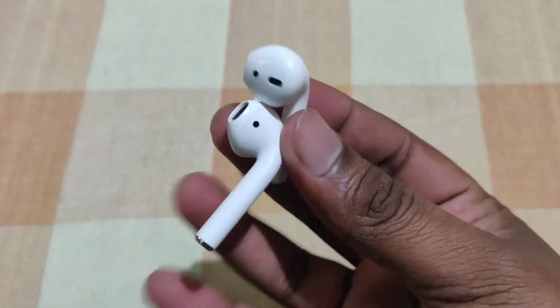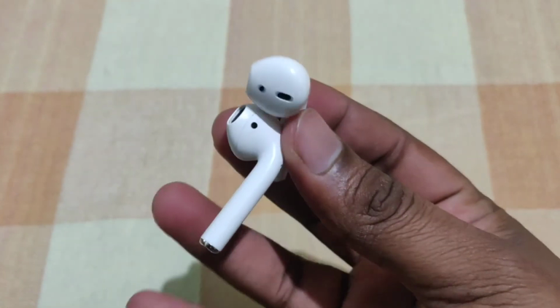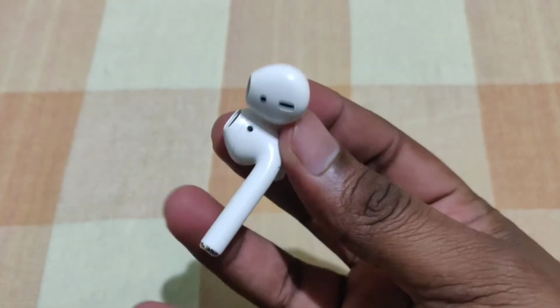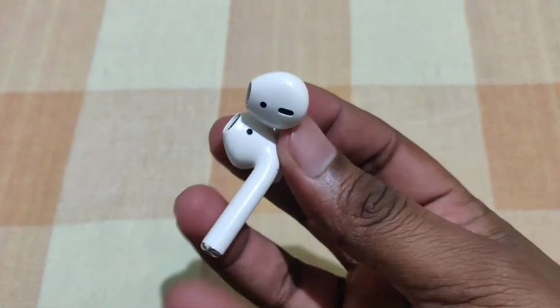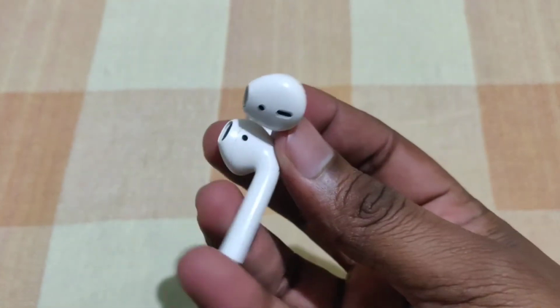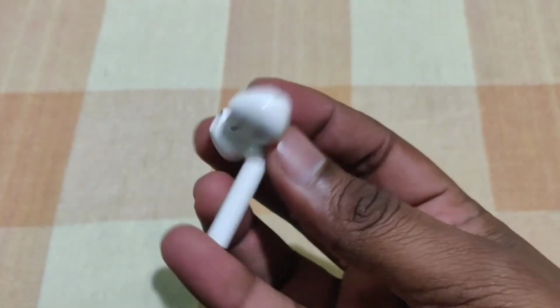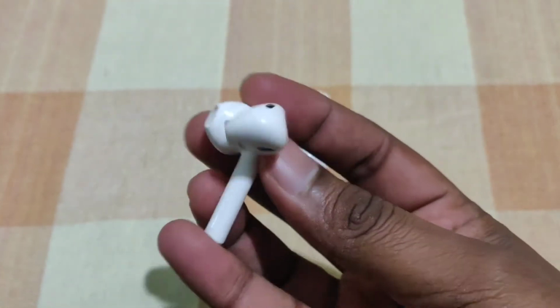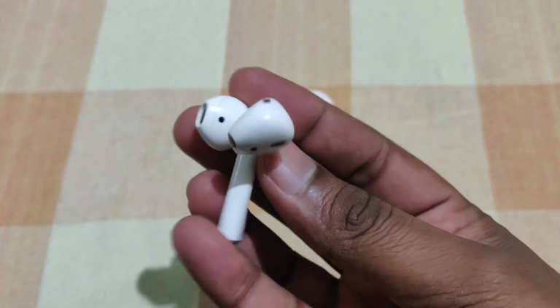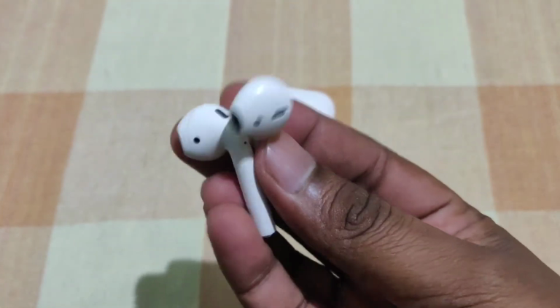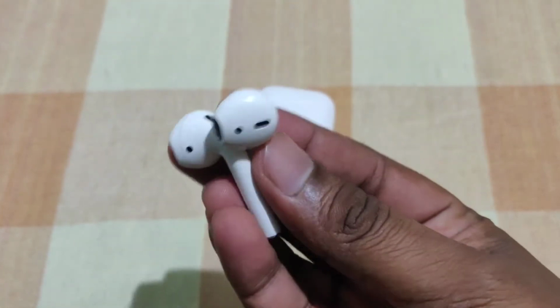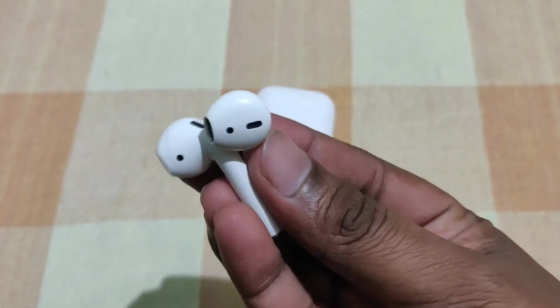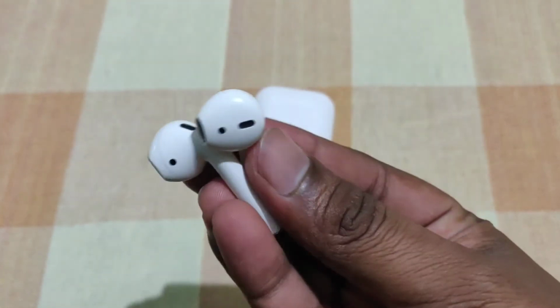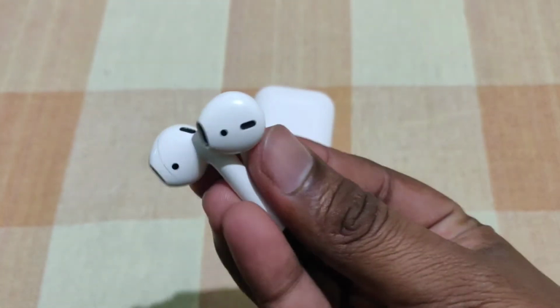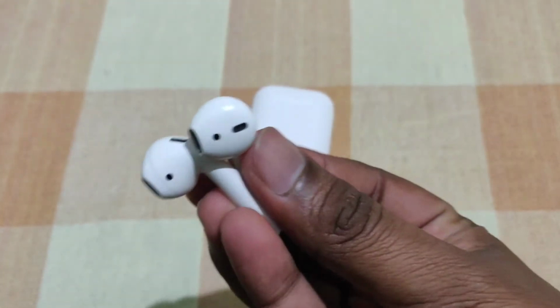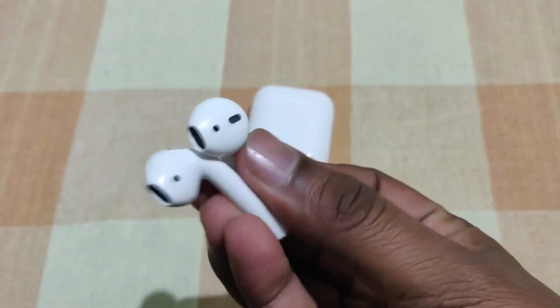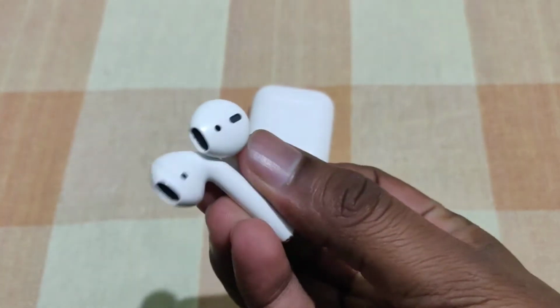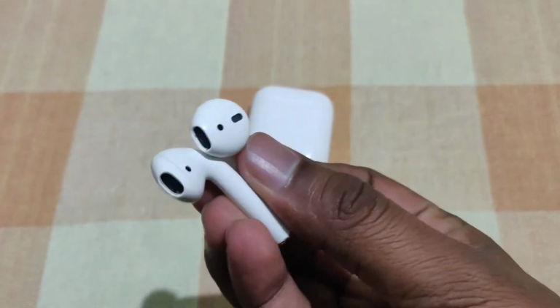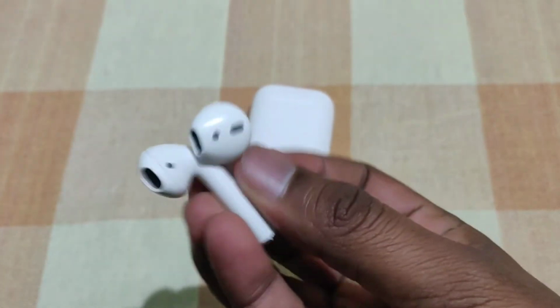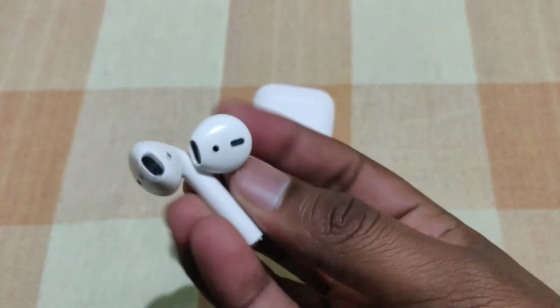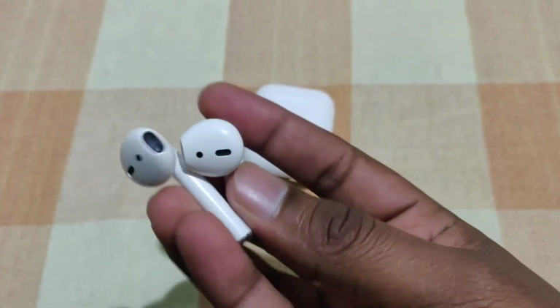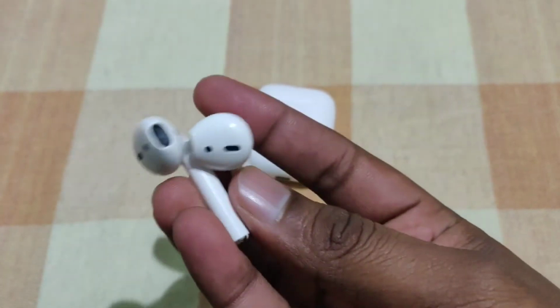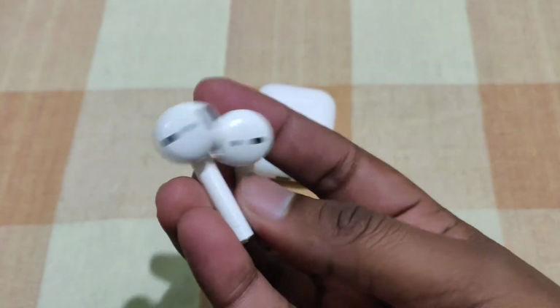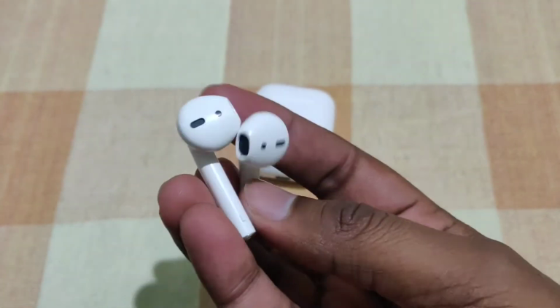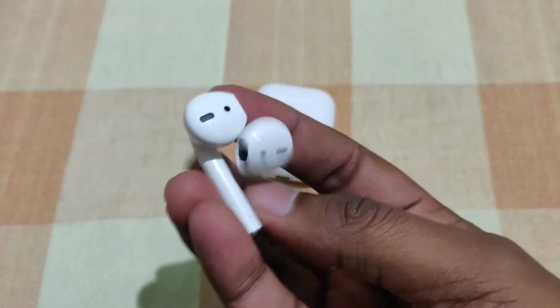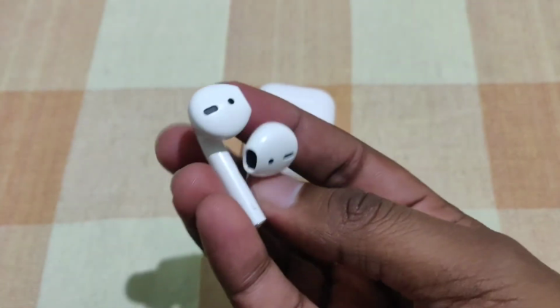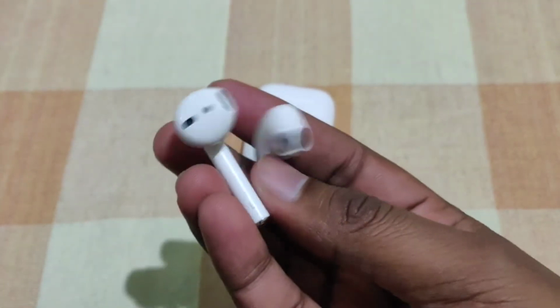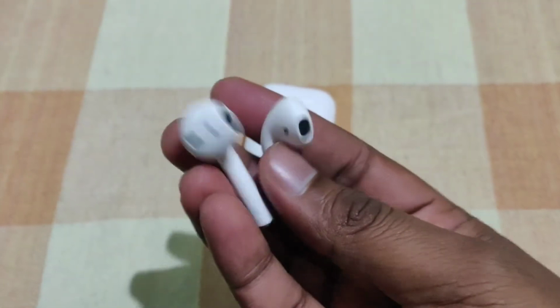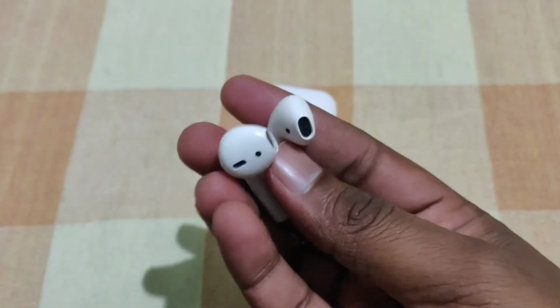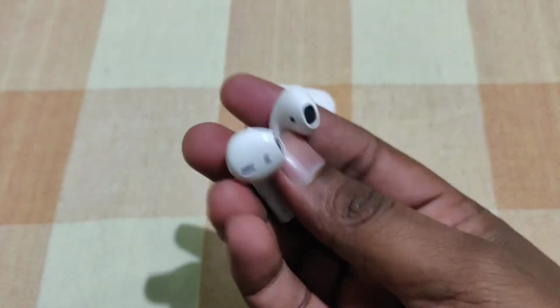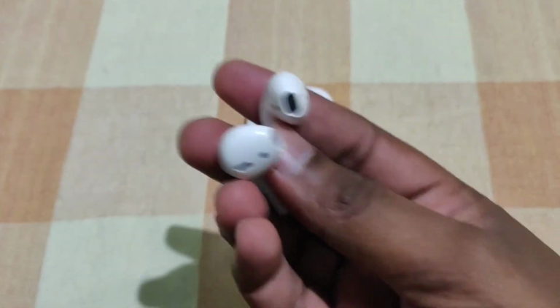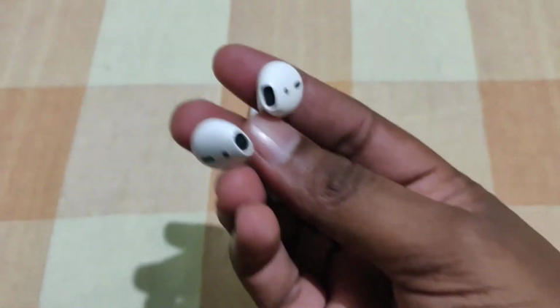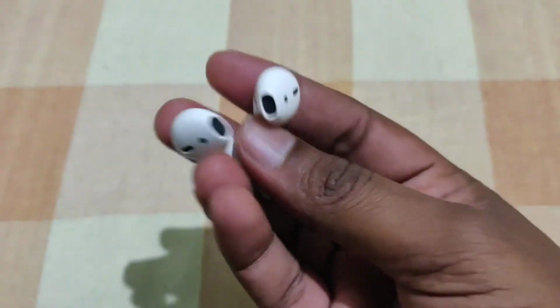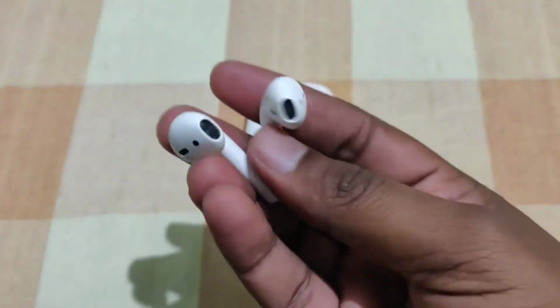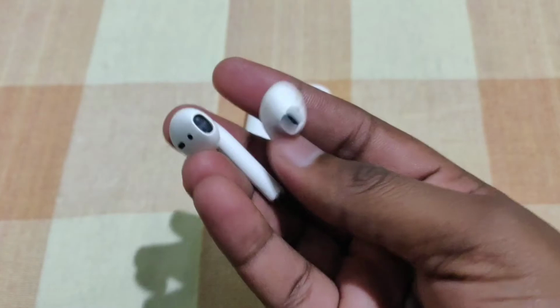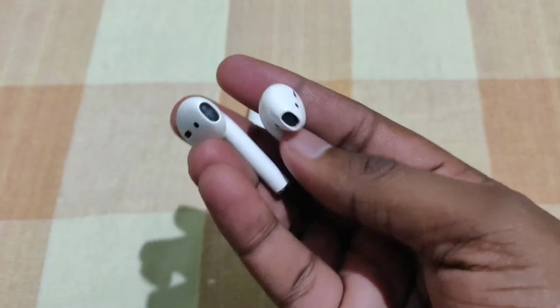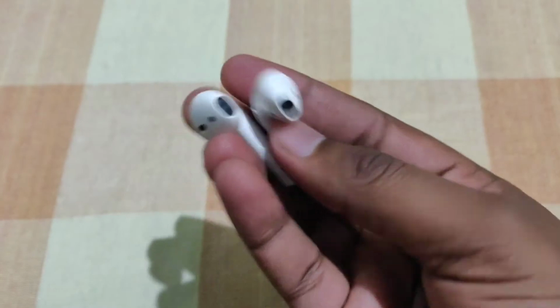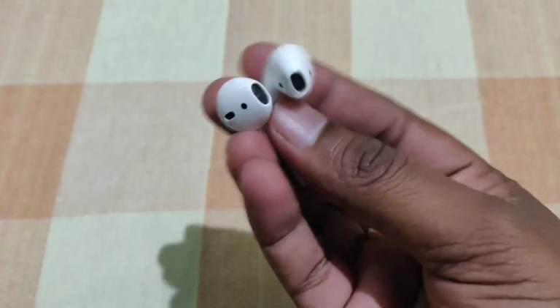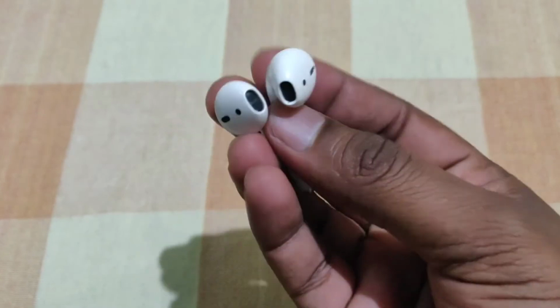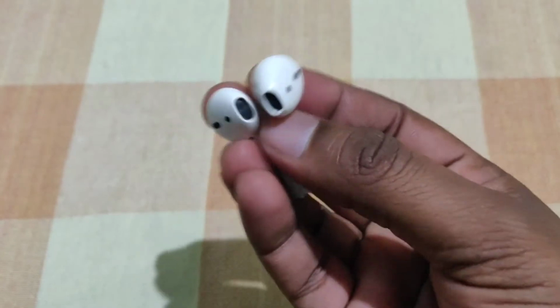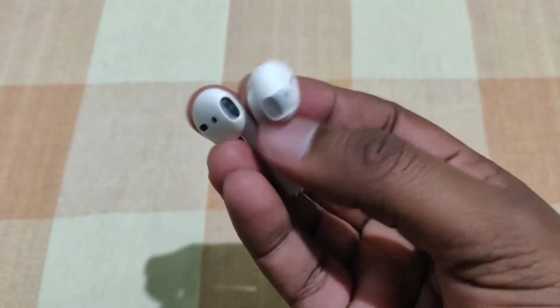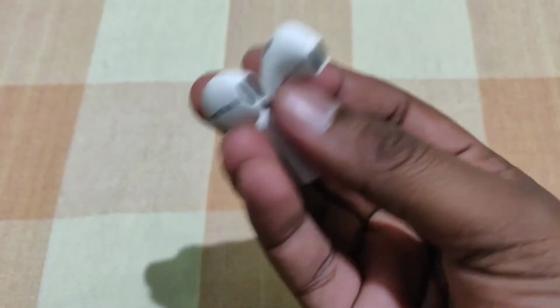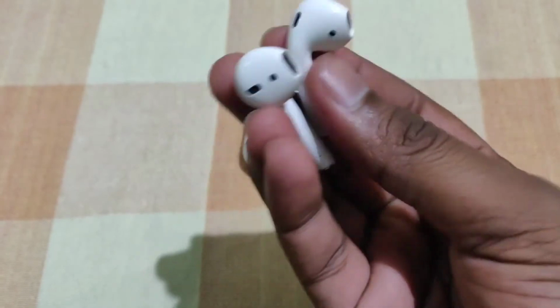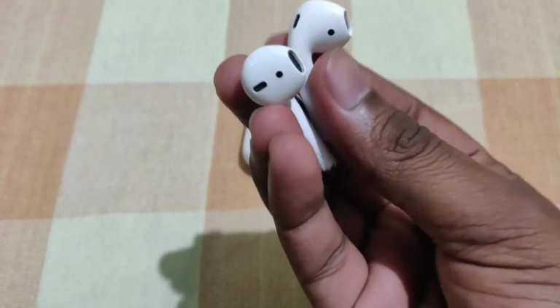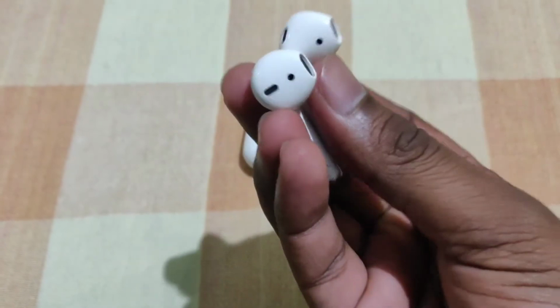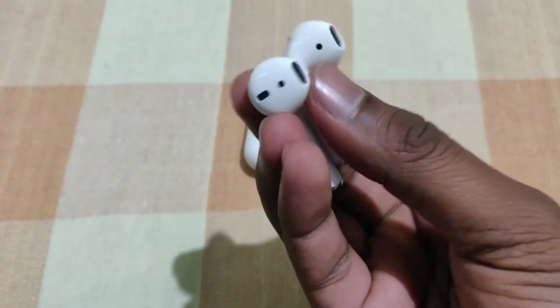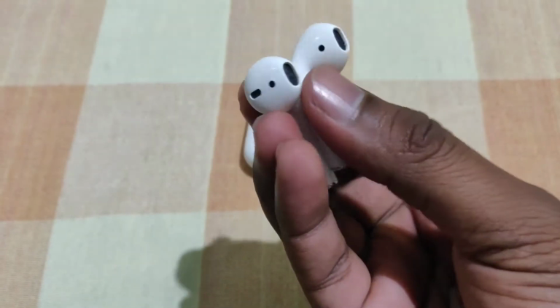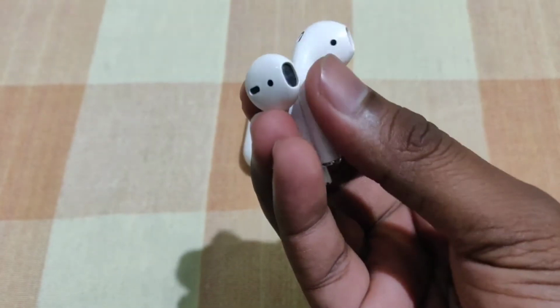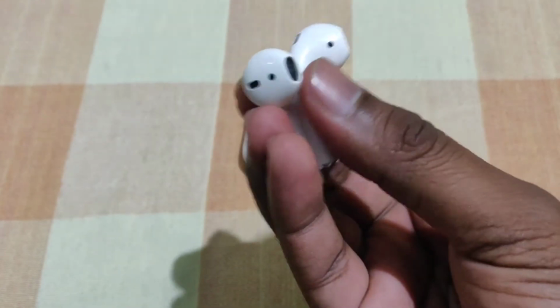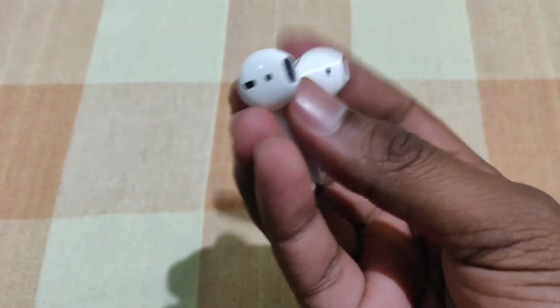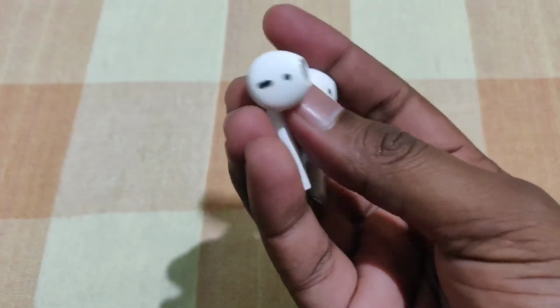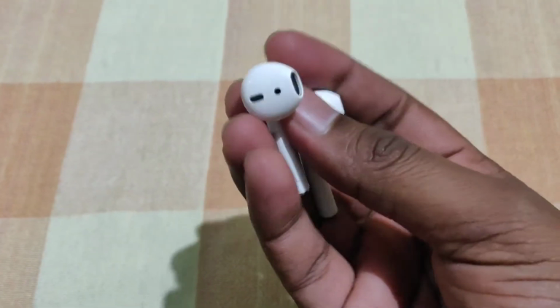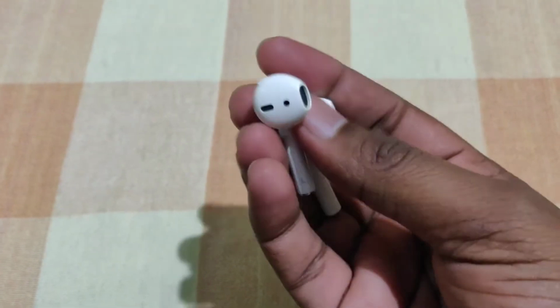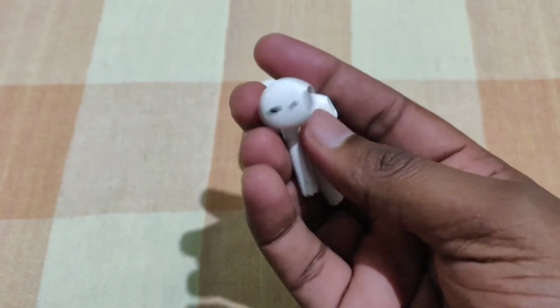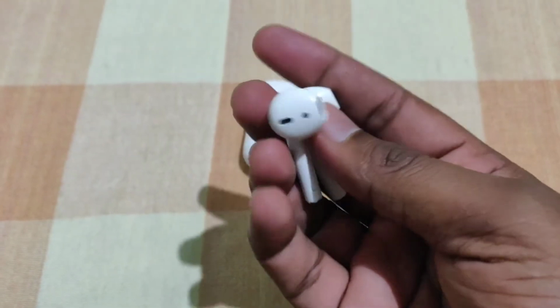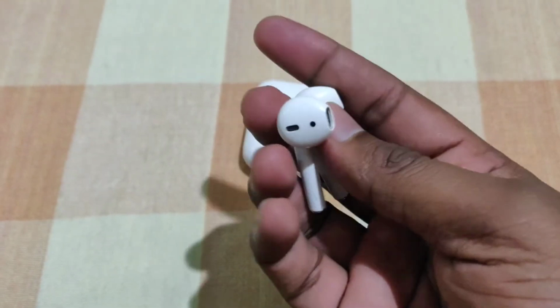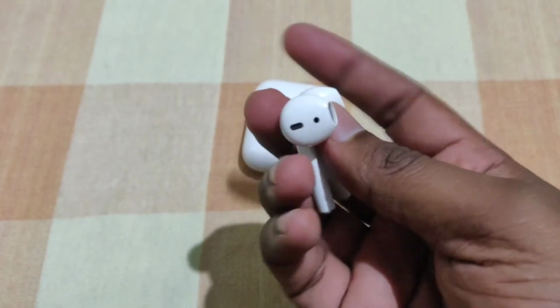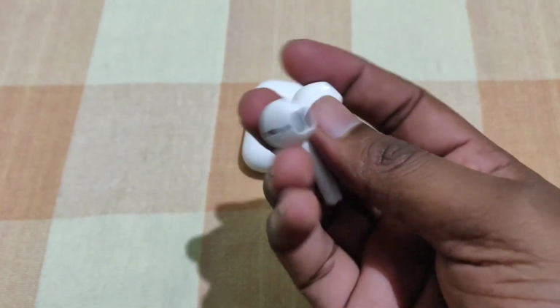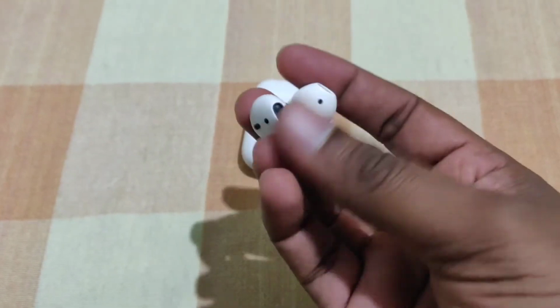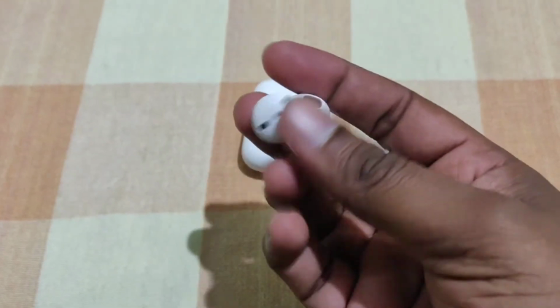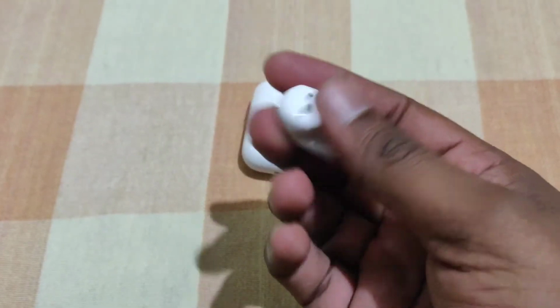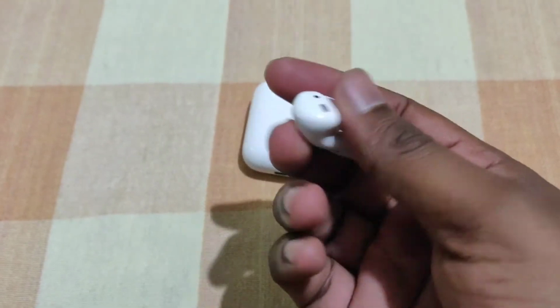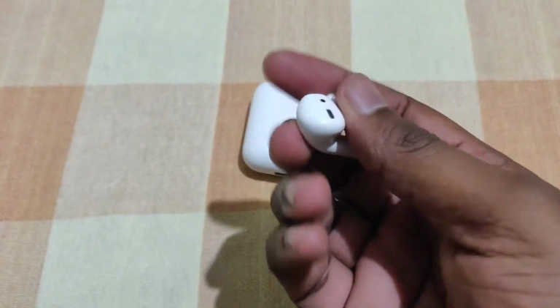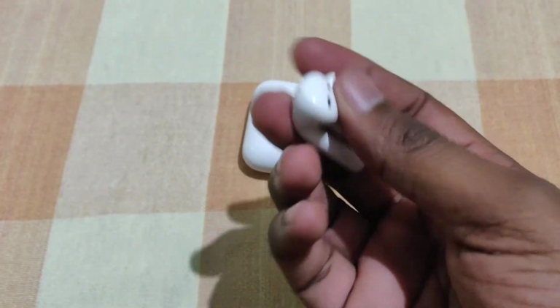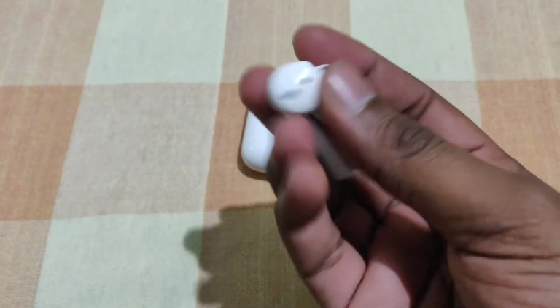We are not using AirPods right now. In the box there is a charging case and also a Lightning USB cable.